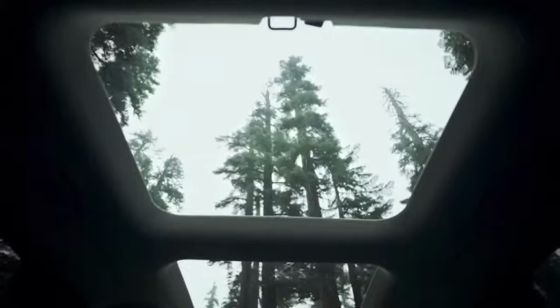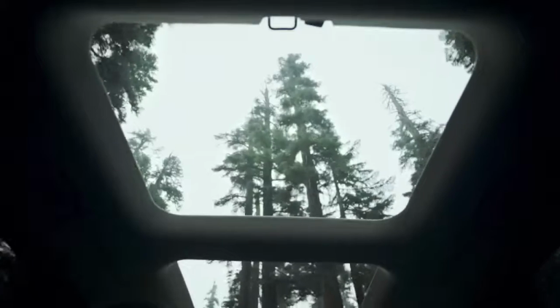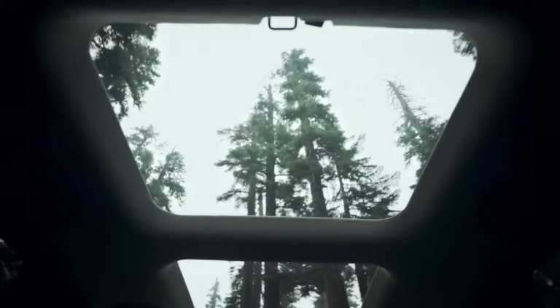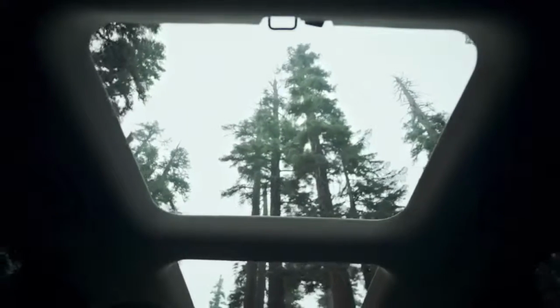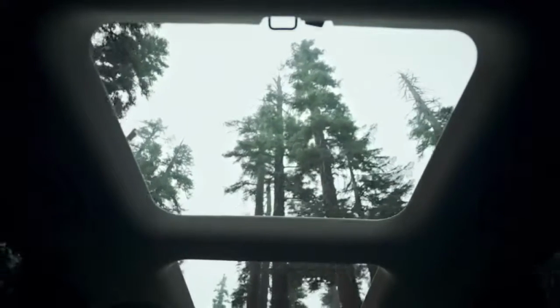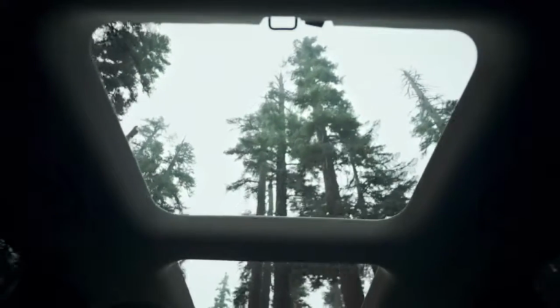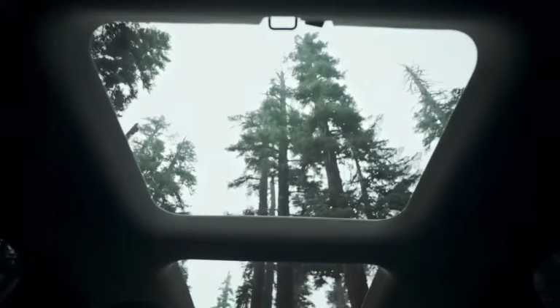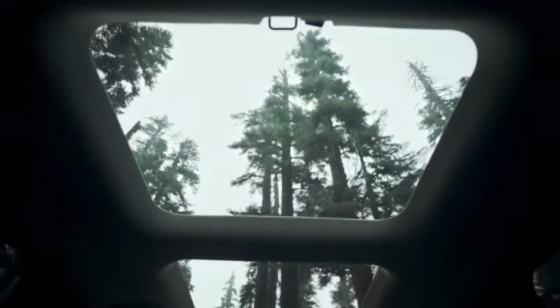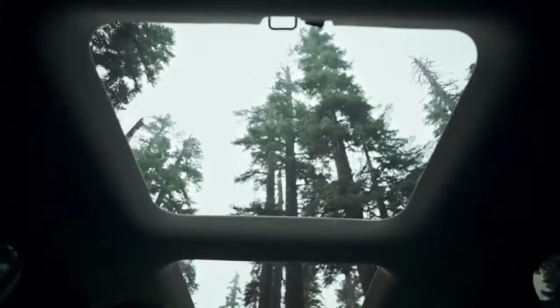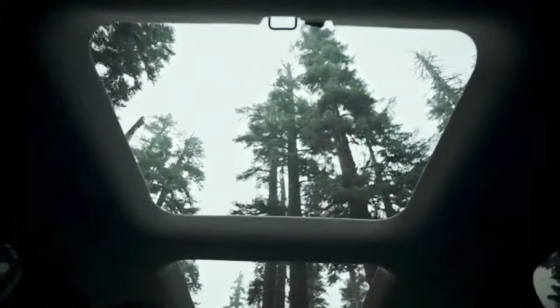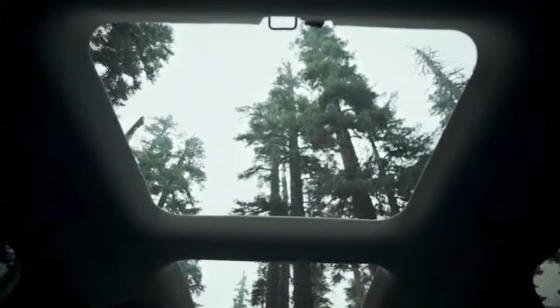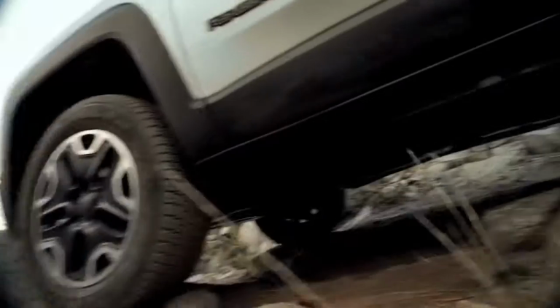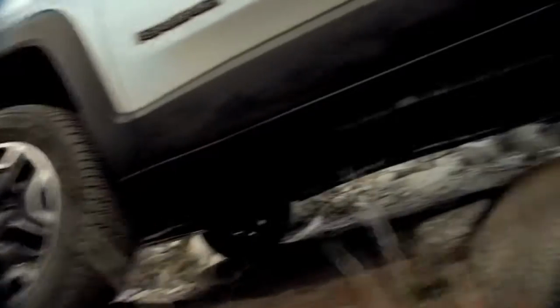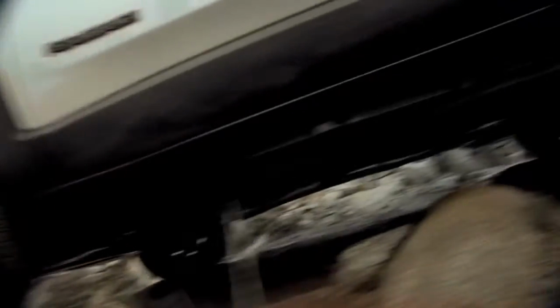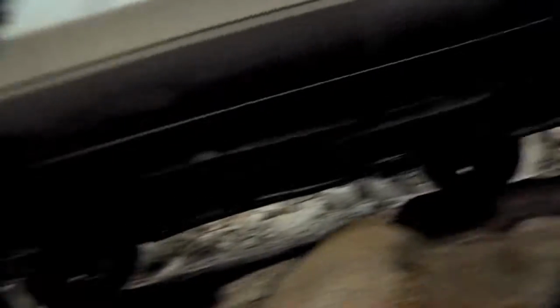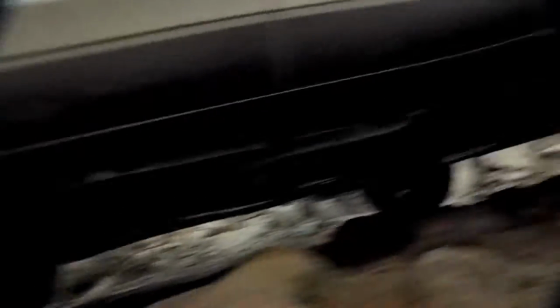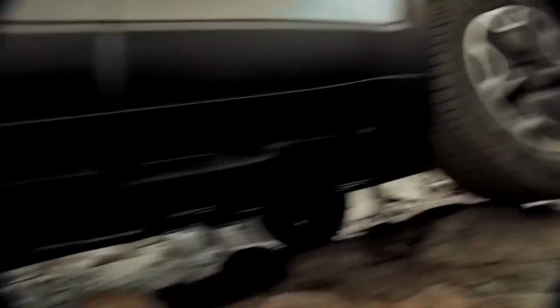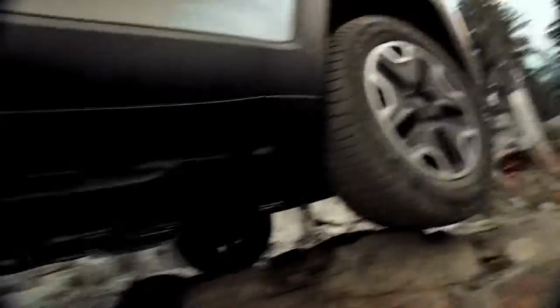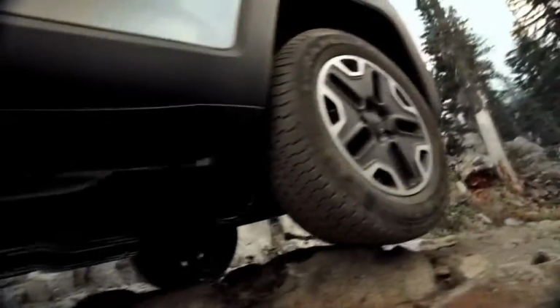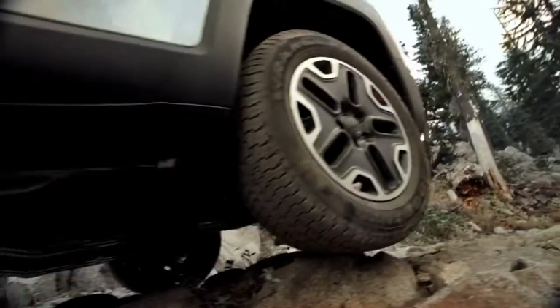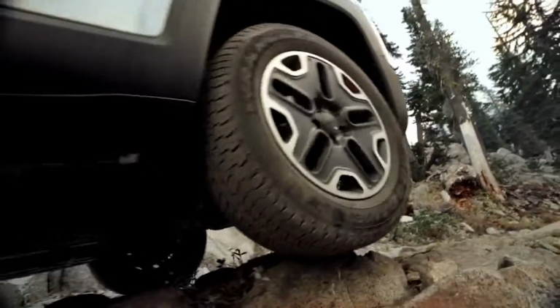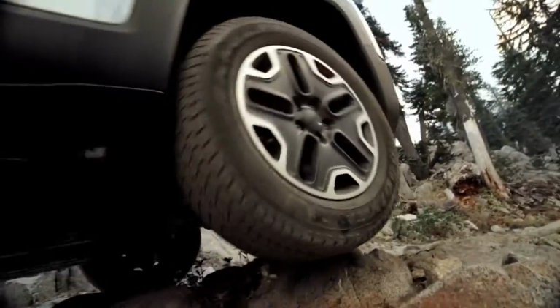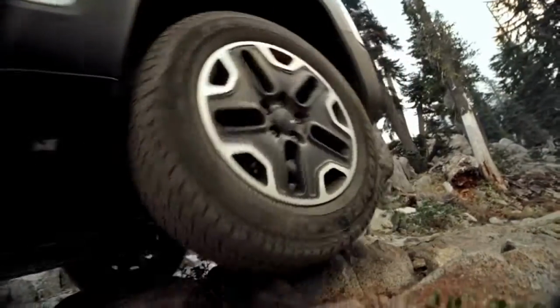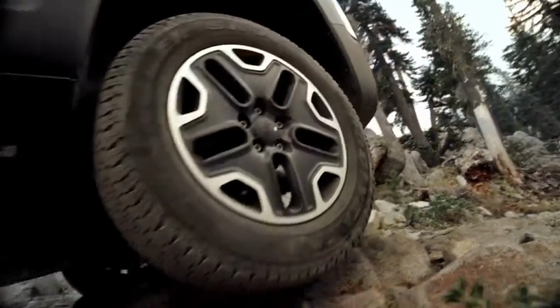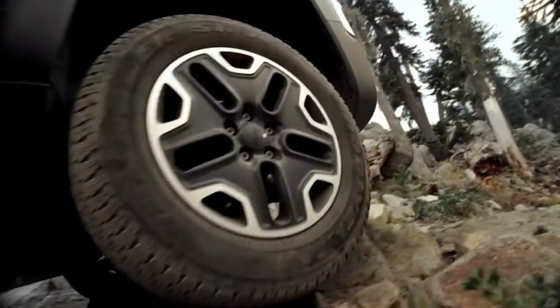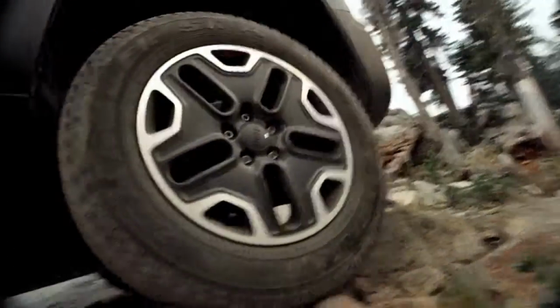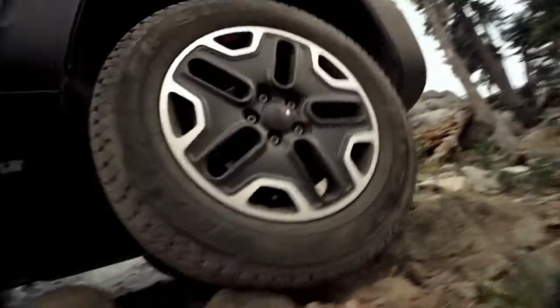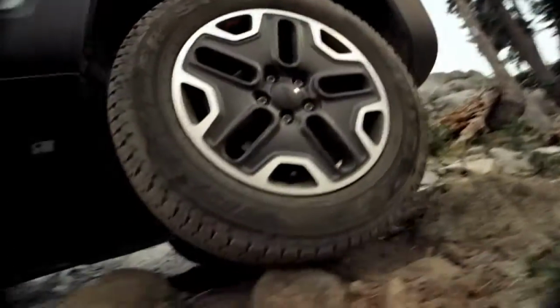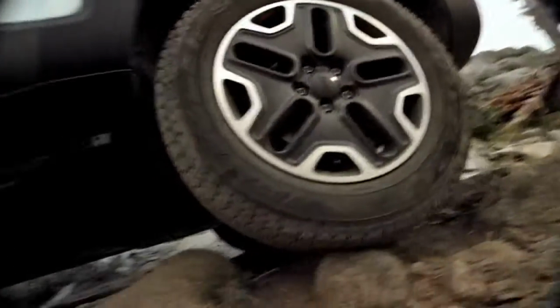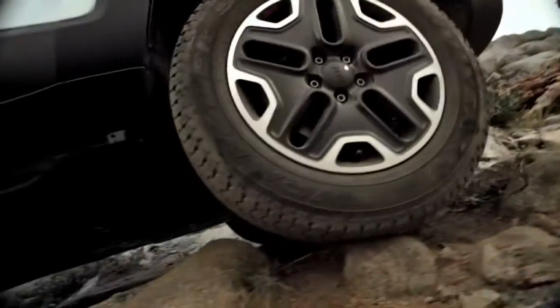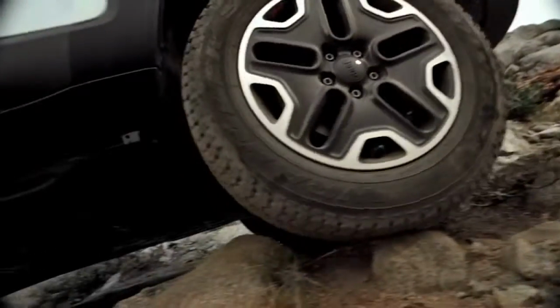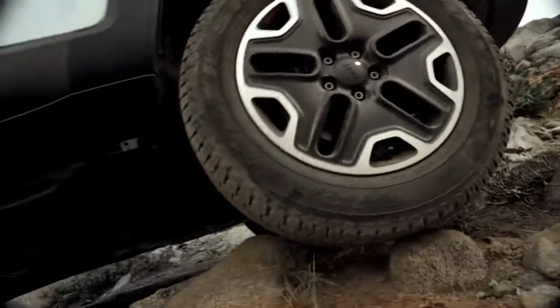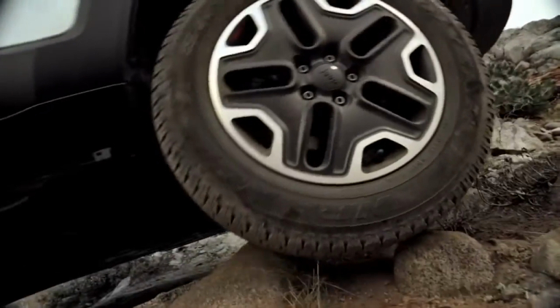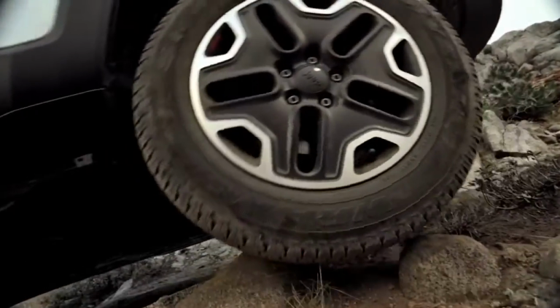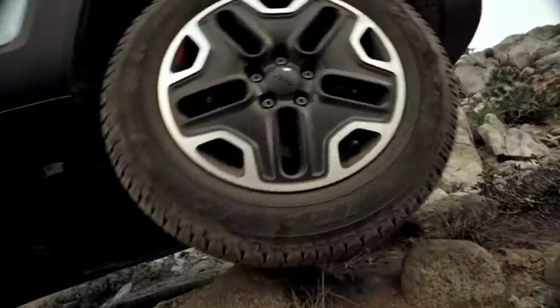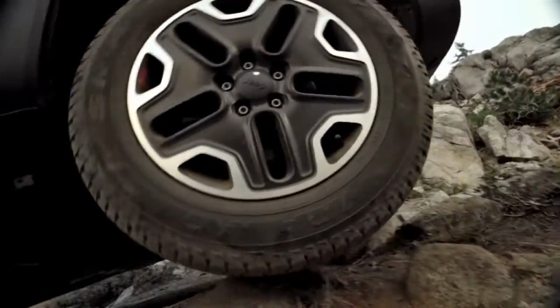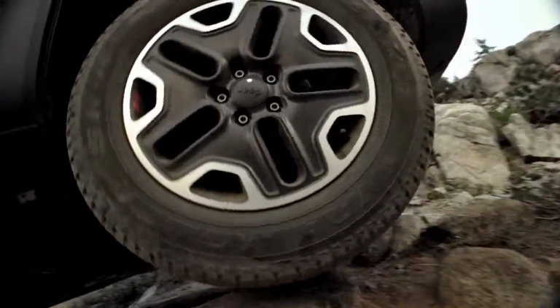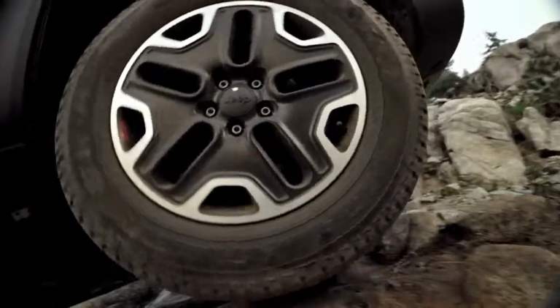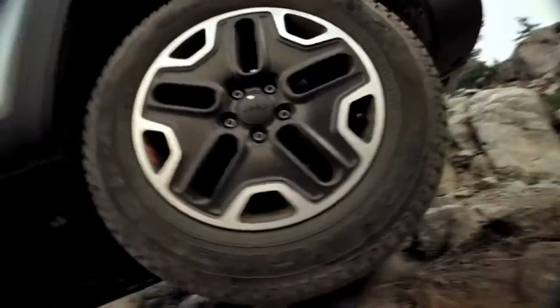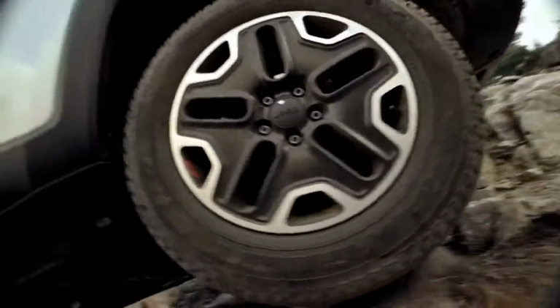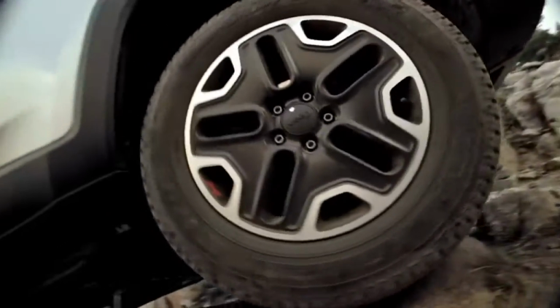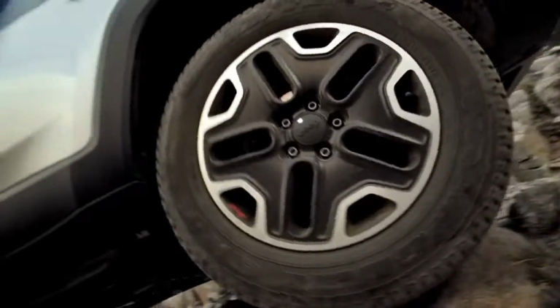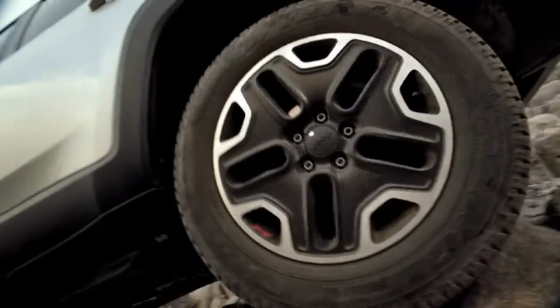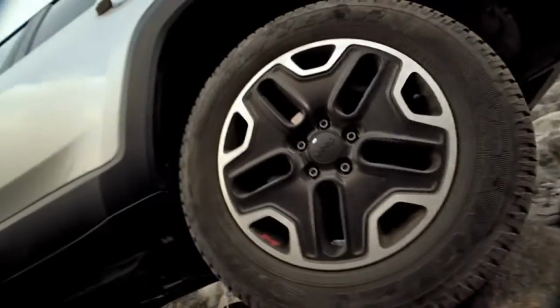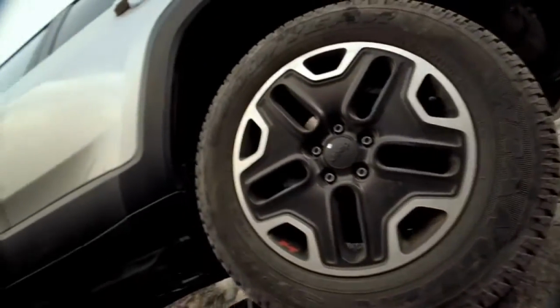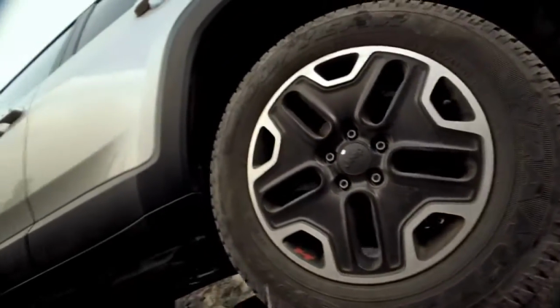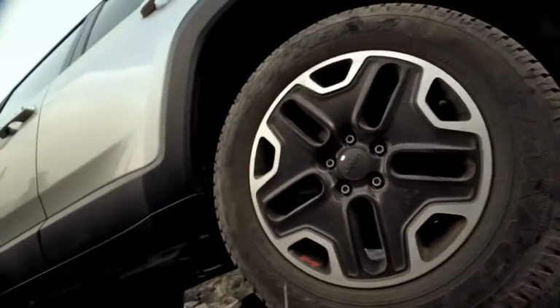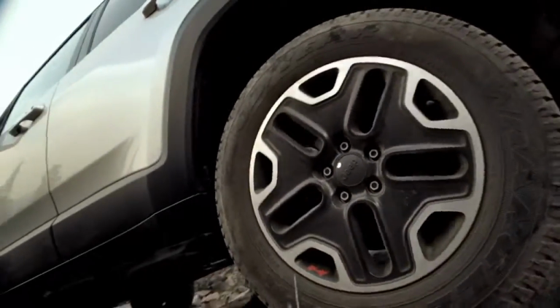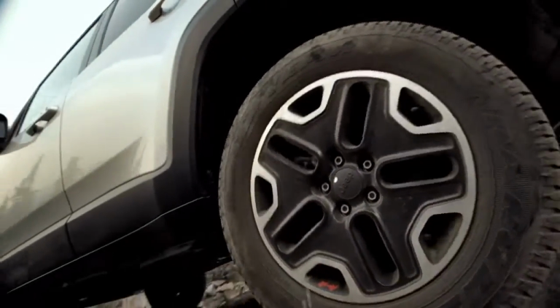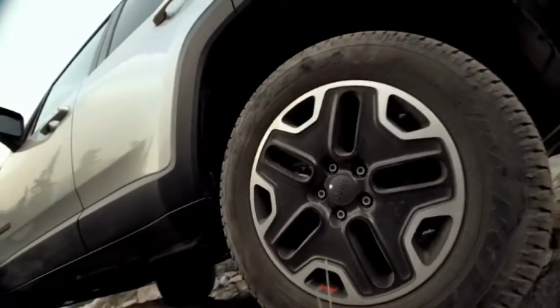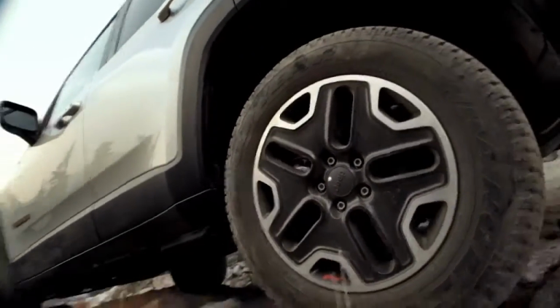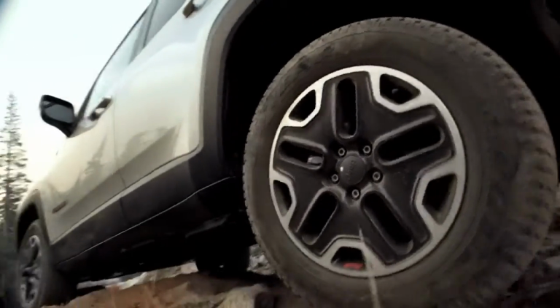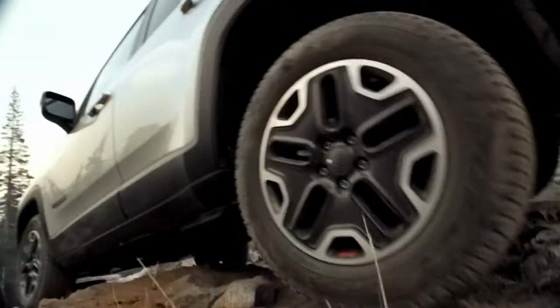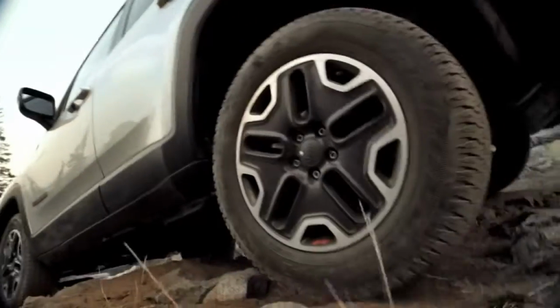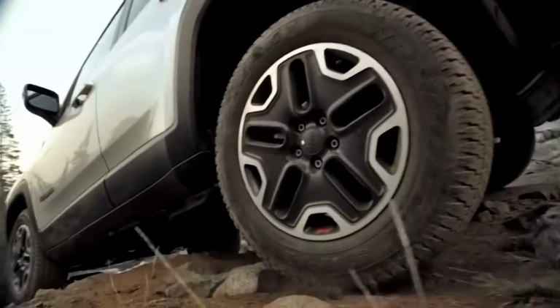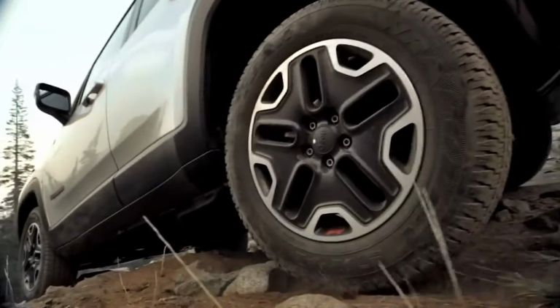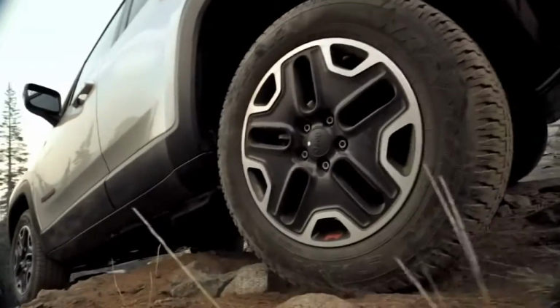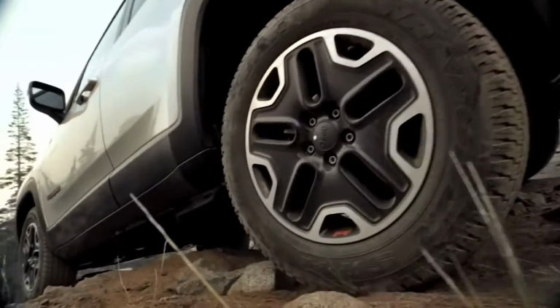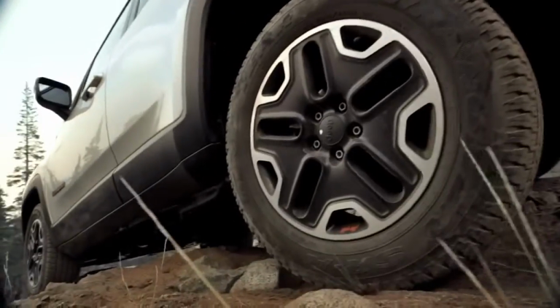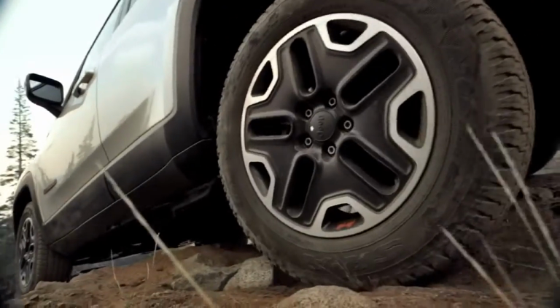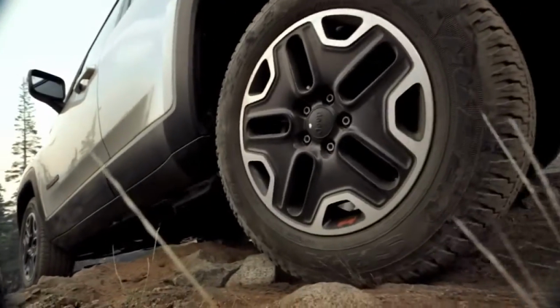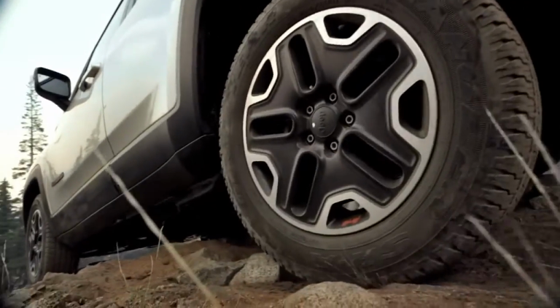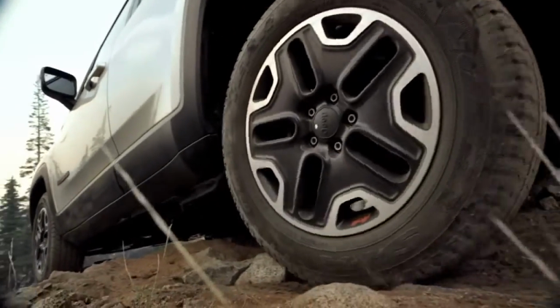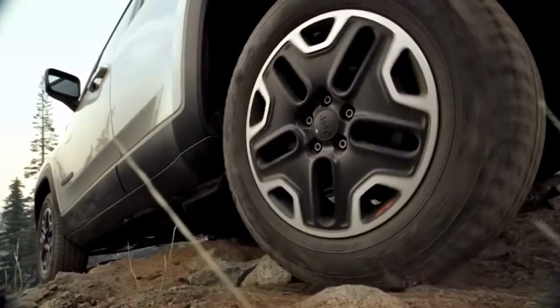Renegade Trailhawk comes equipped with an advanced brake lock differential that uses brake pressure to redistribute torque when necessary.